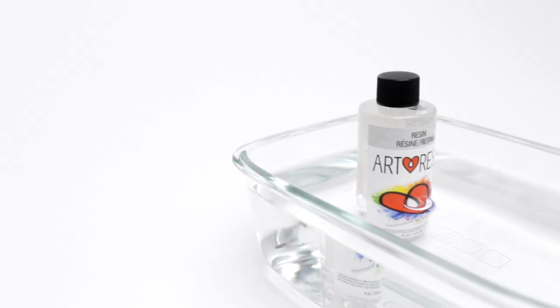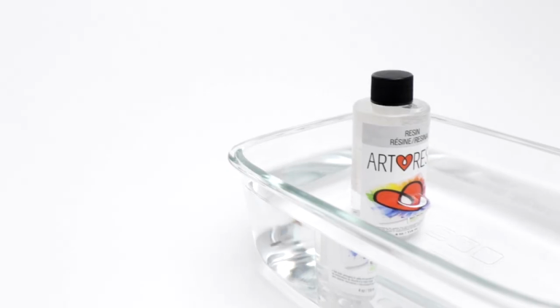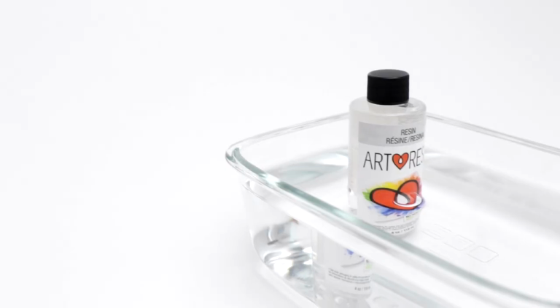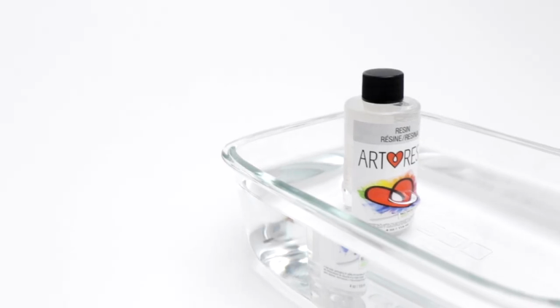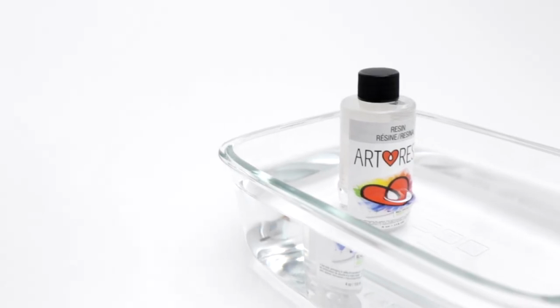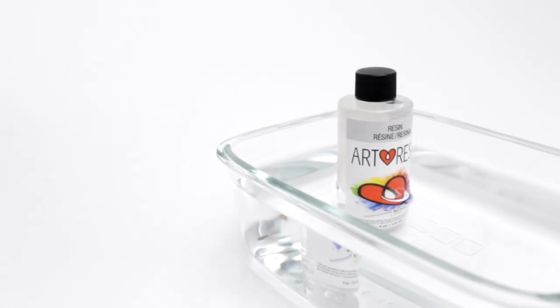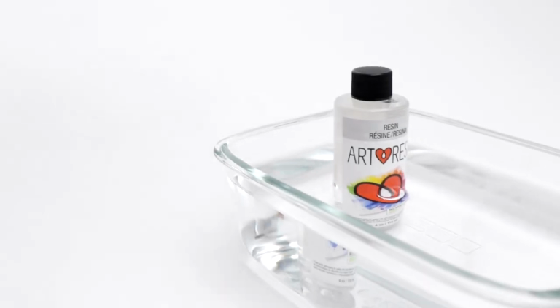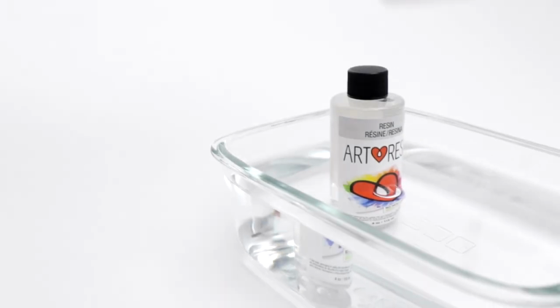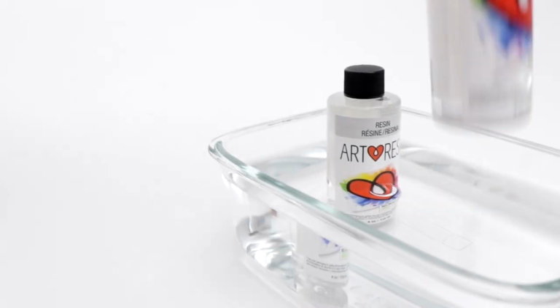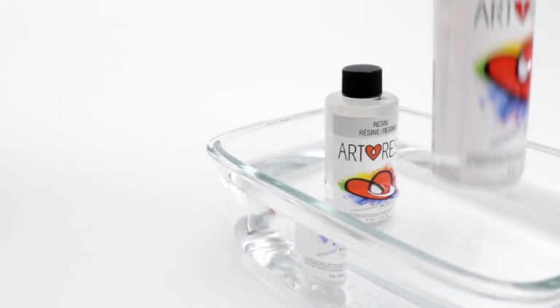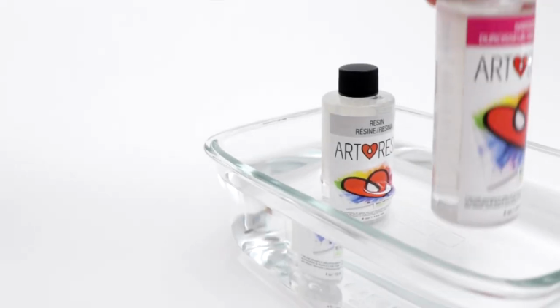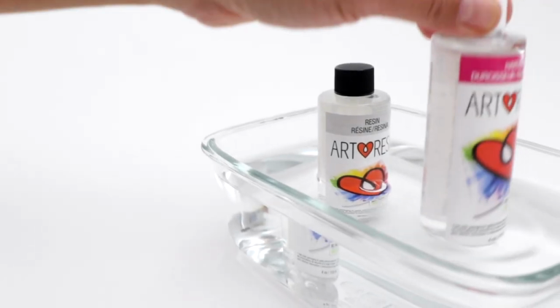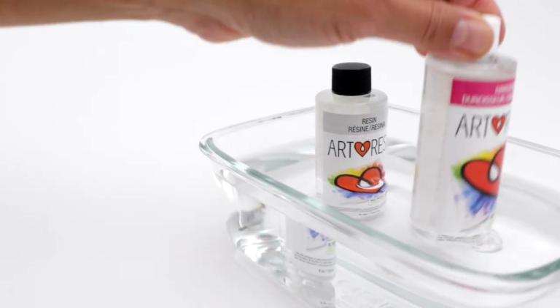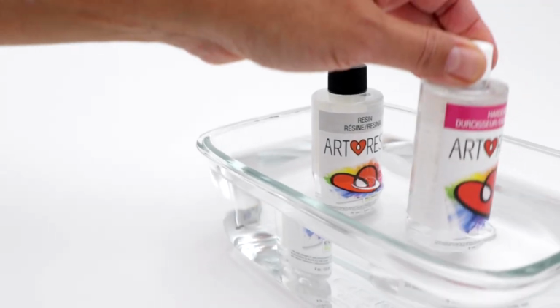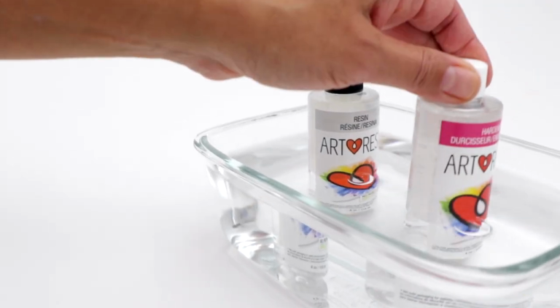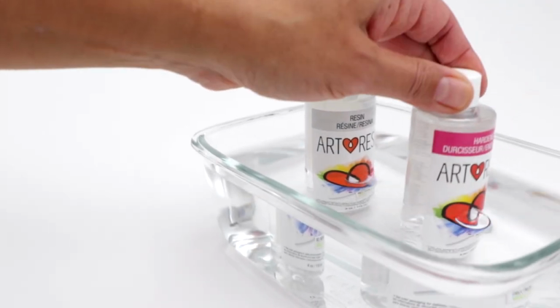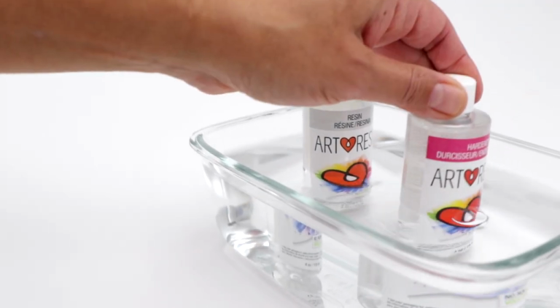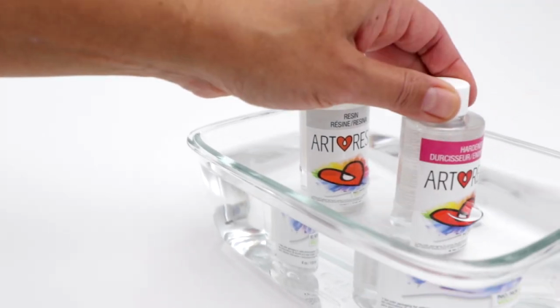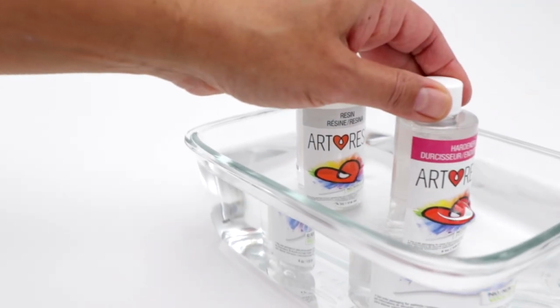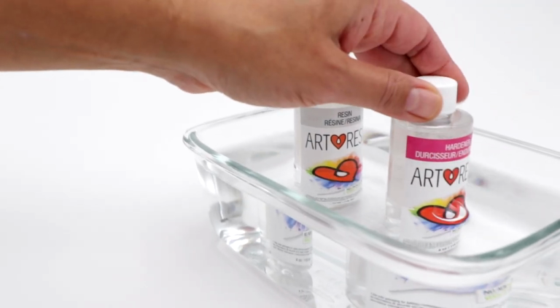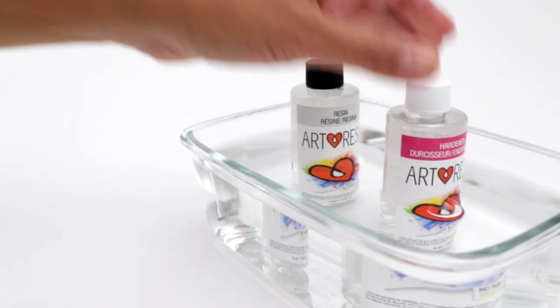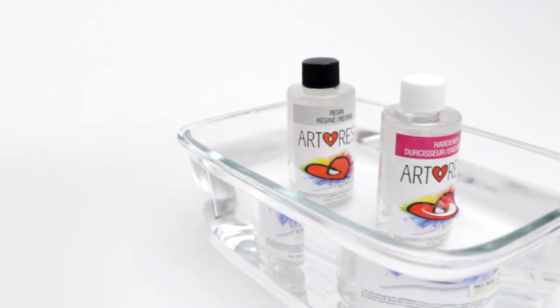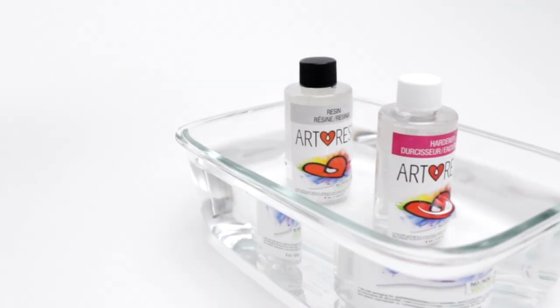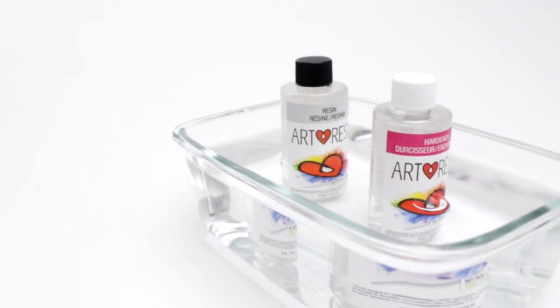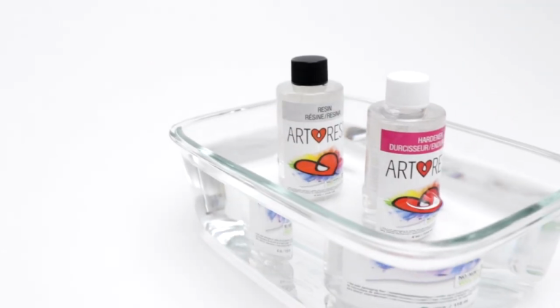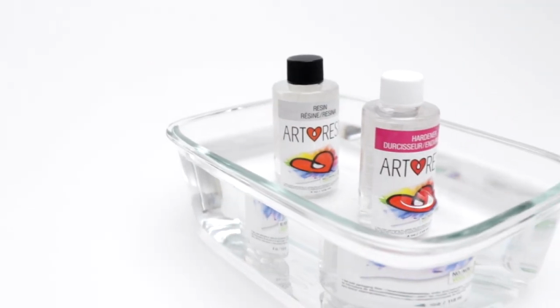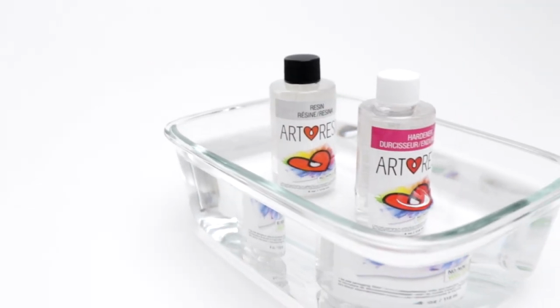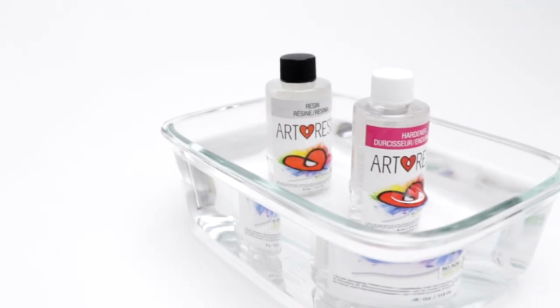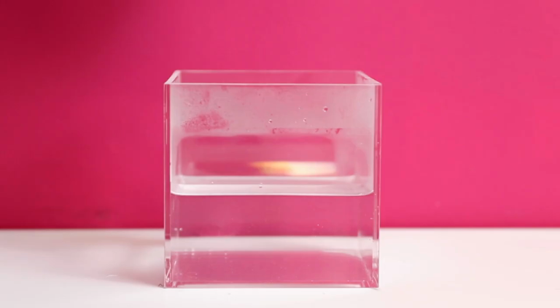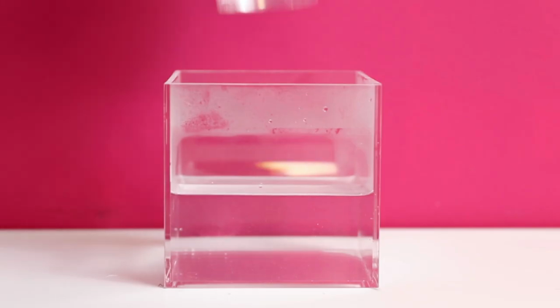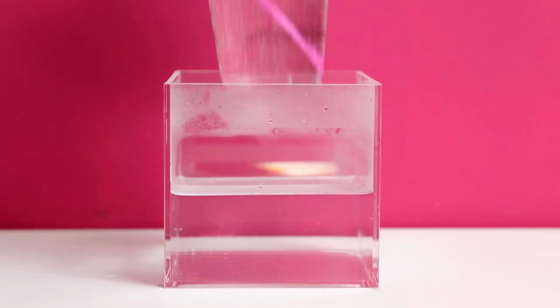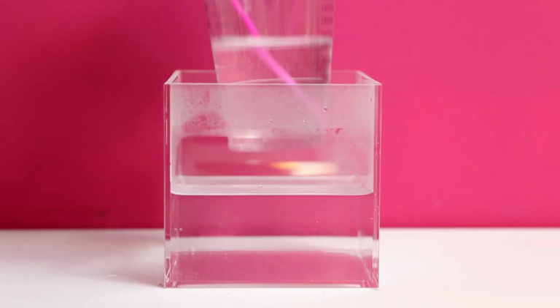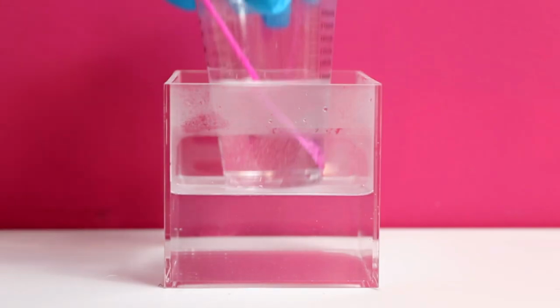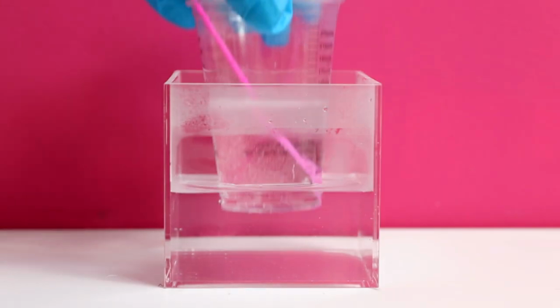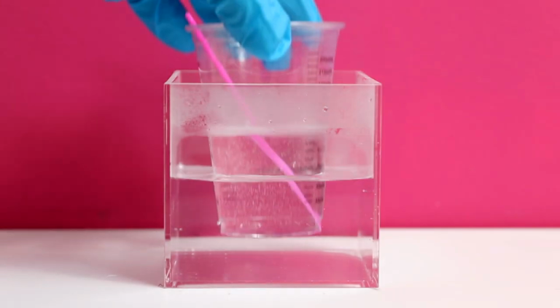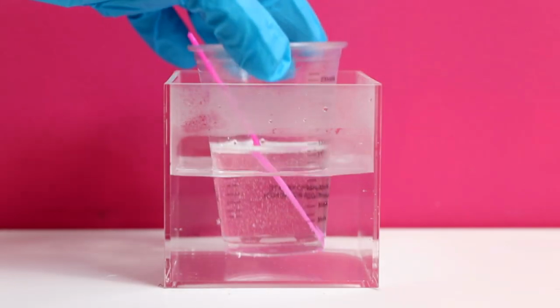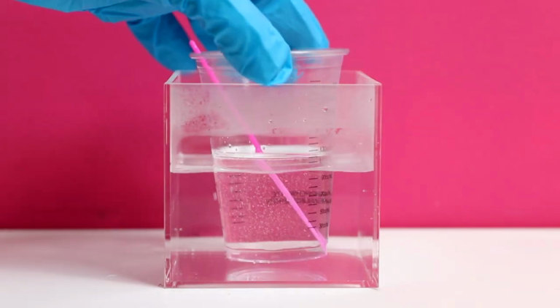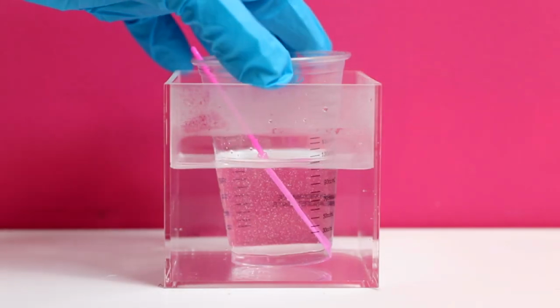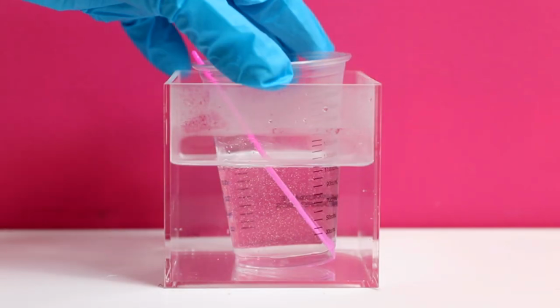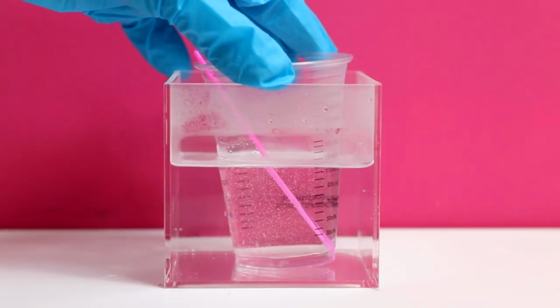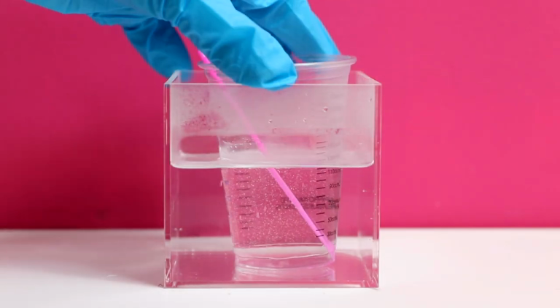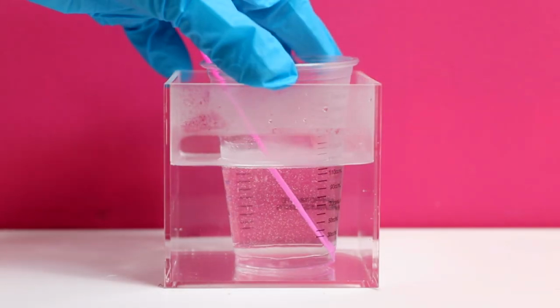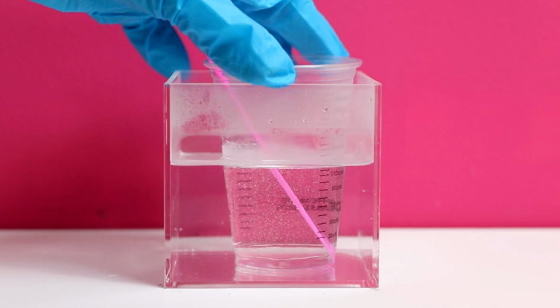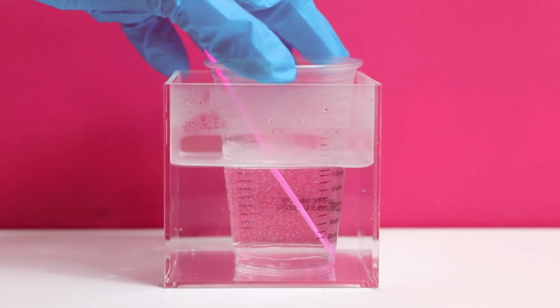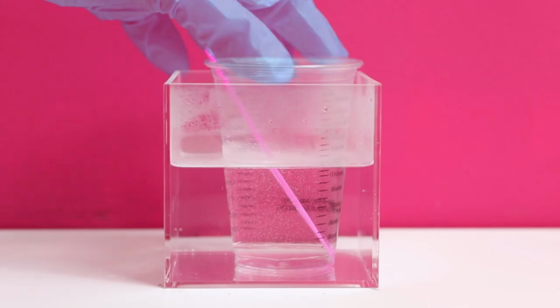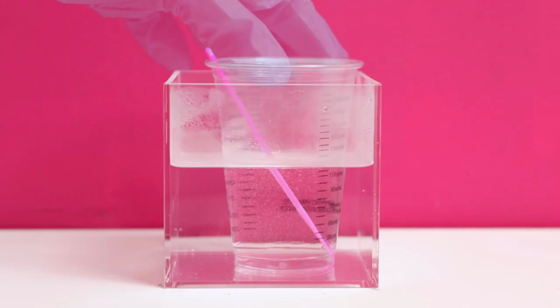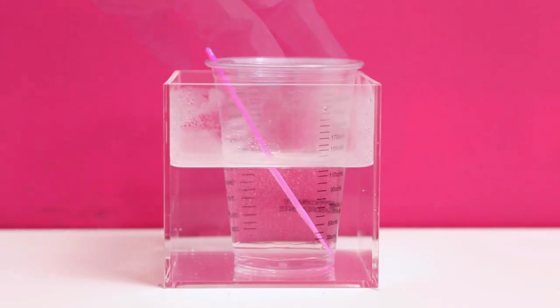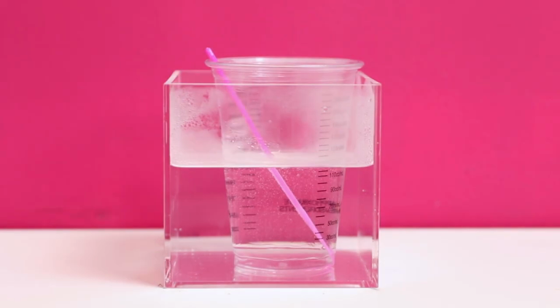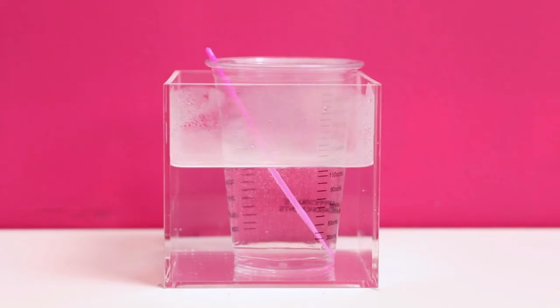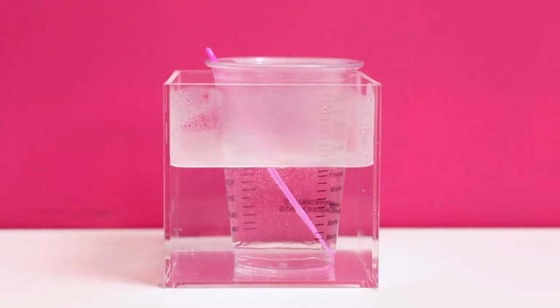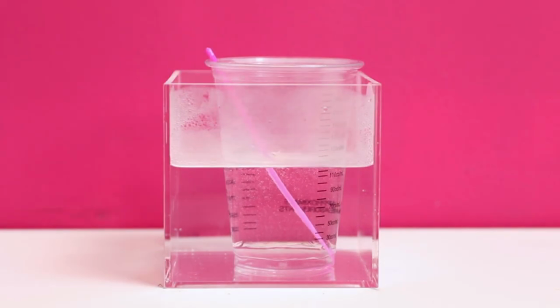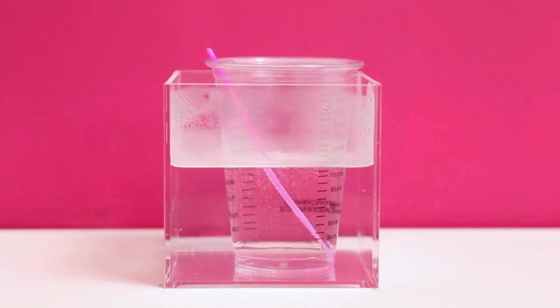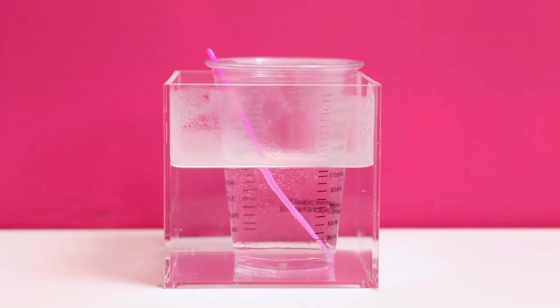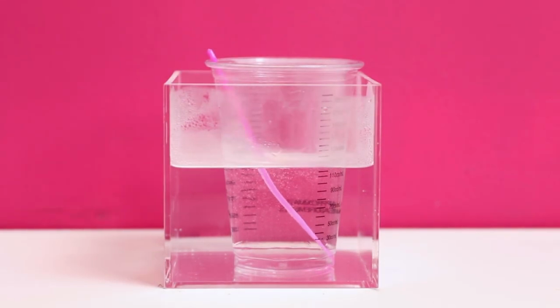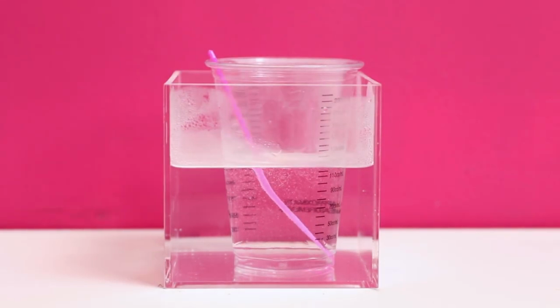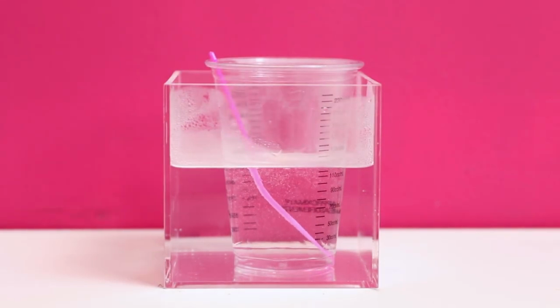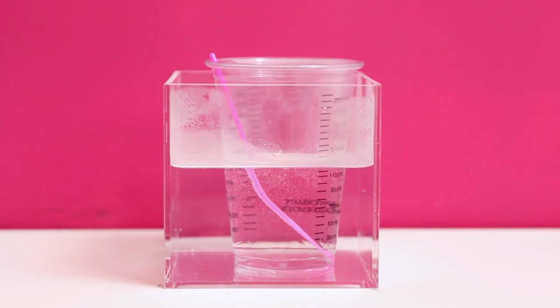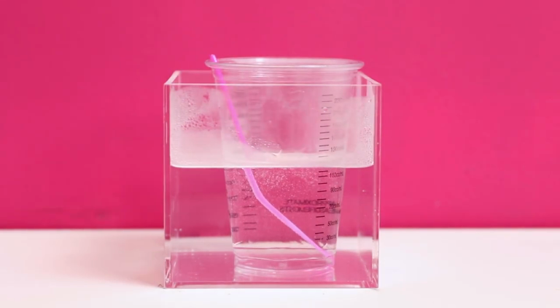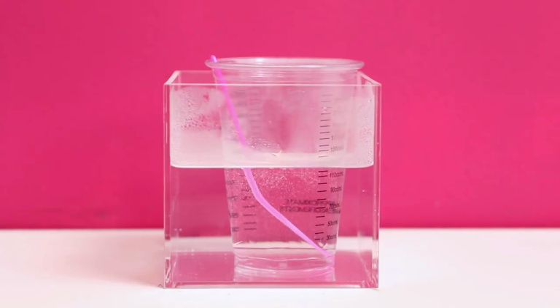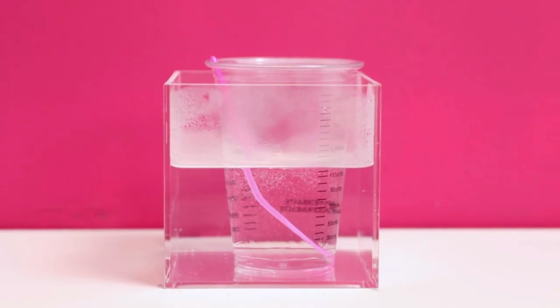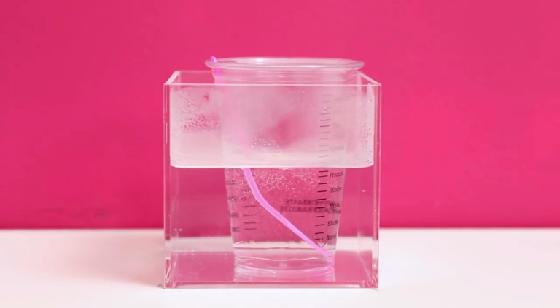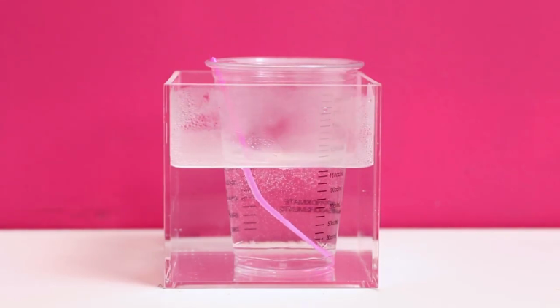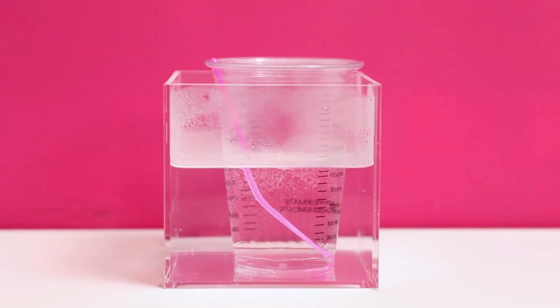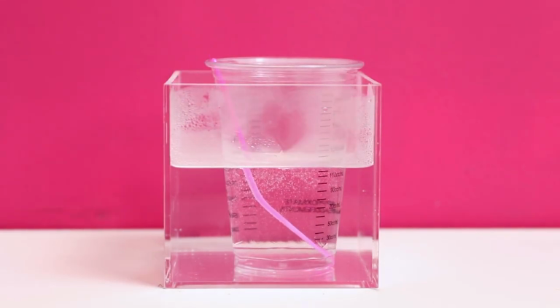Always warm the bottles before you measure and mix the resin. If you warm up mixed resin, the heat will cause it to cure instantly.